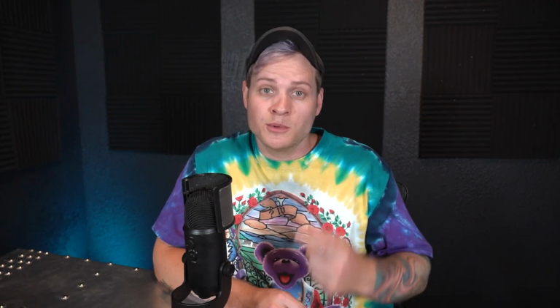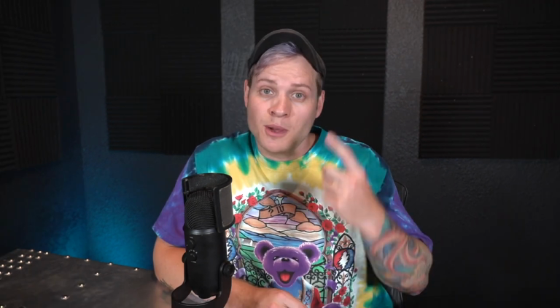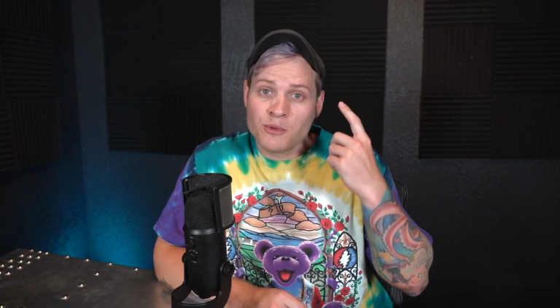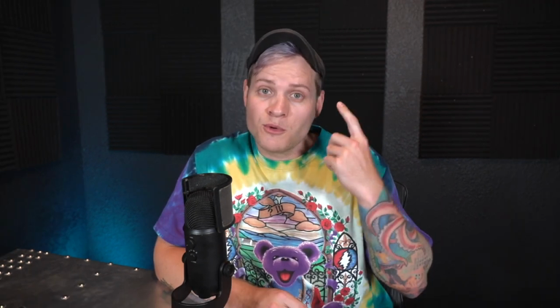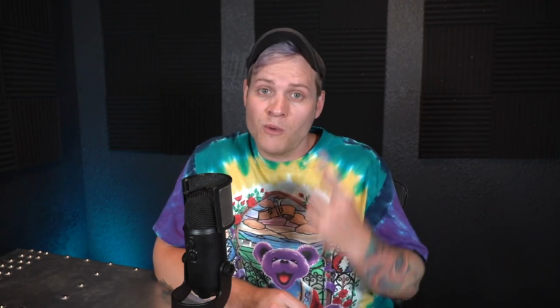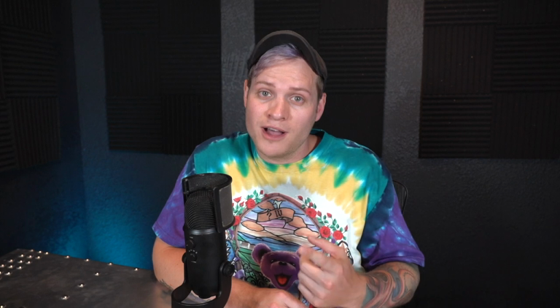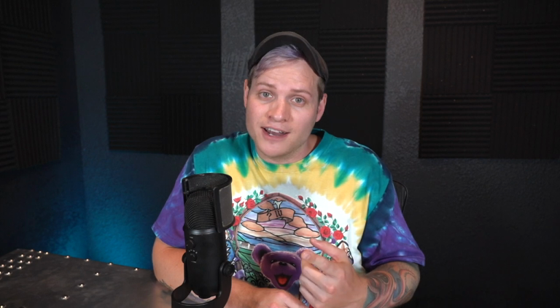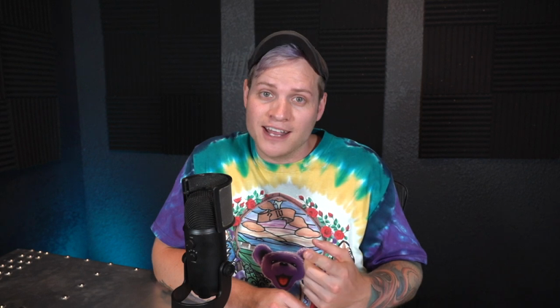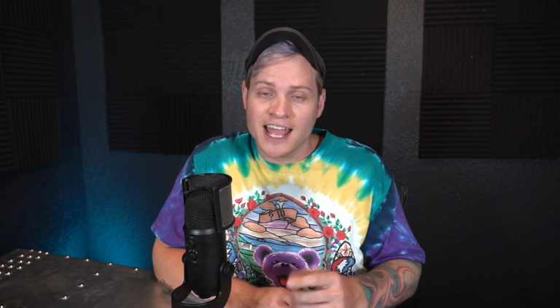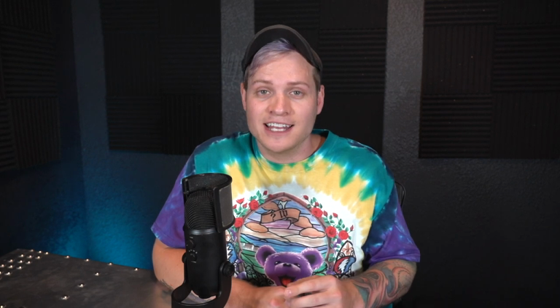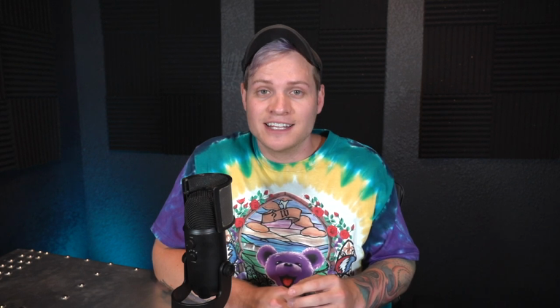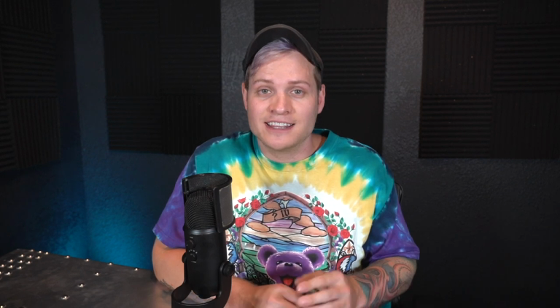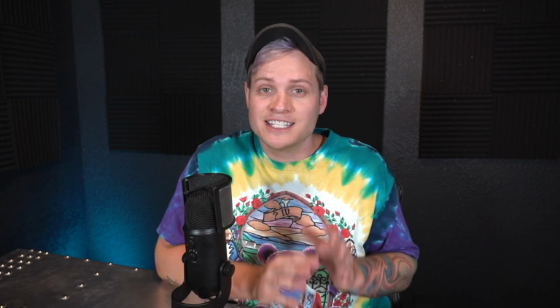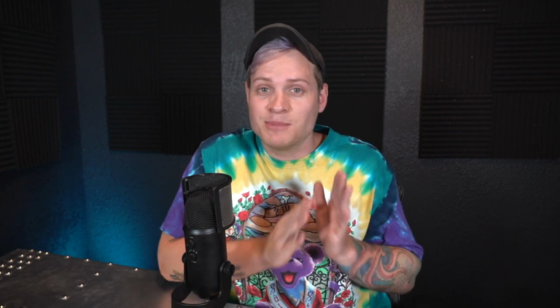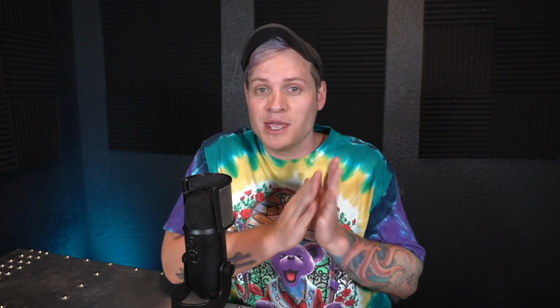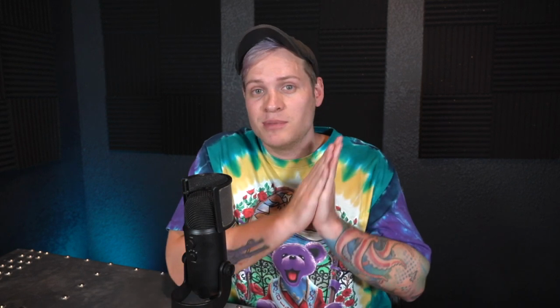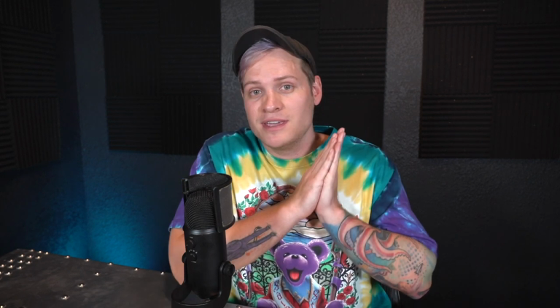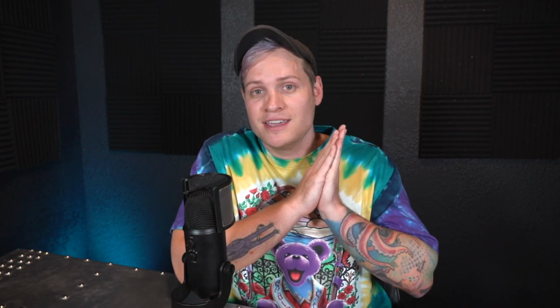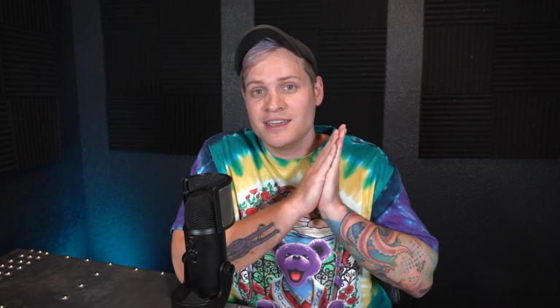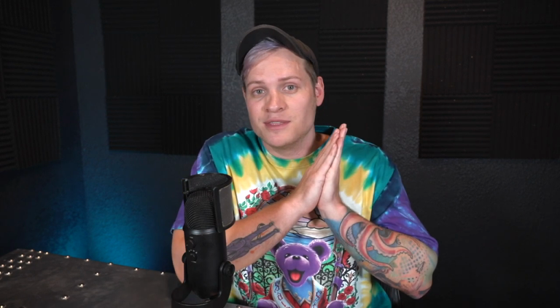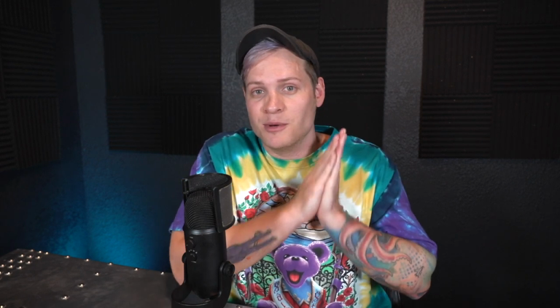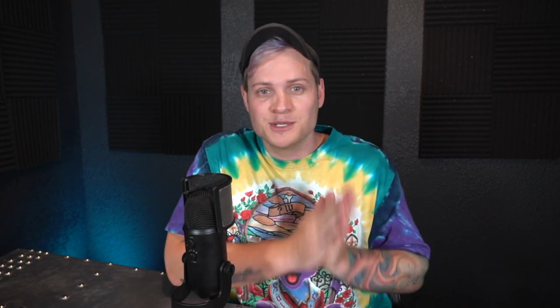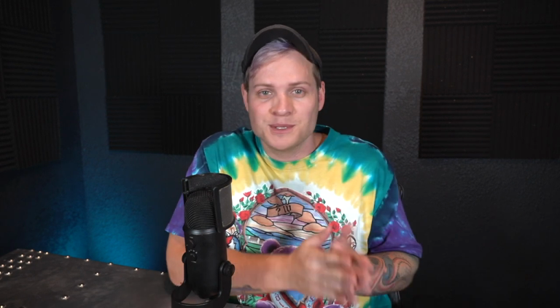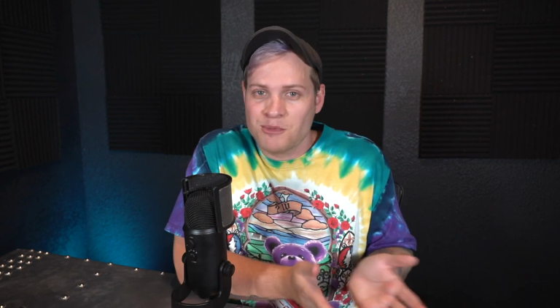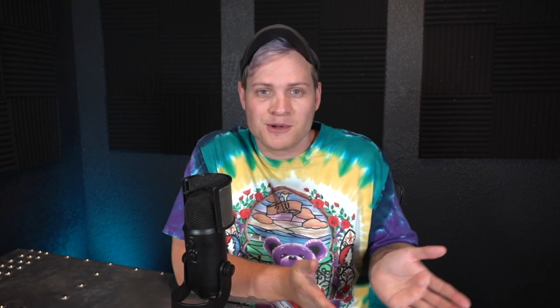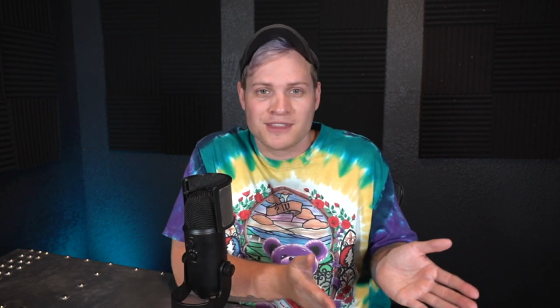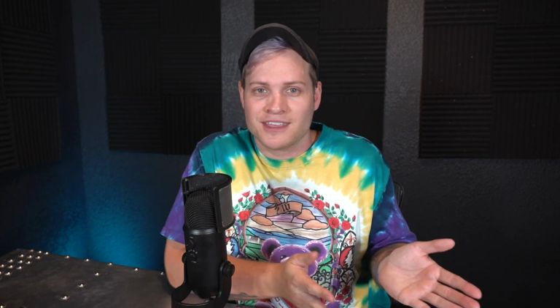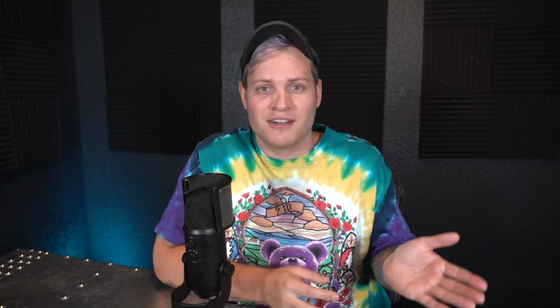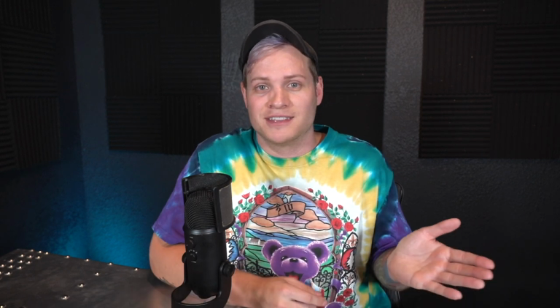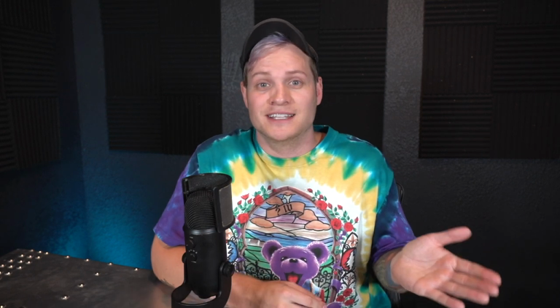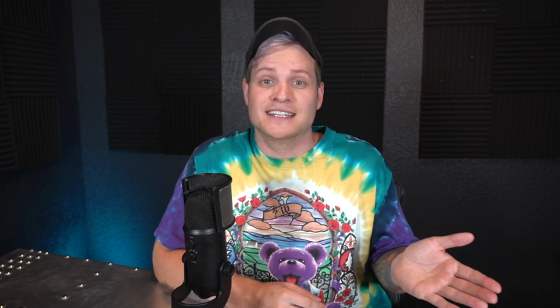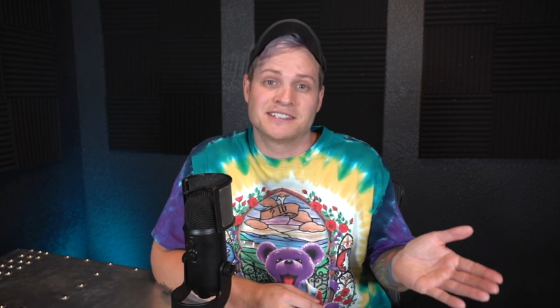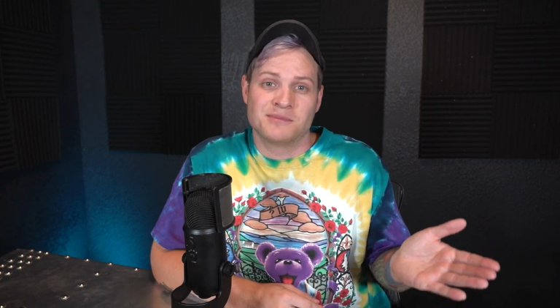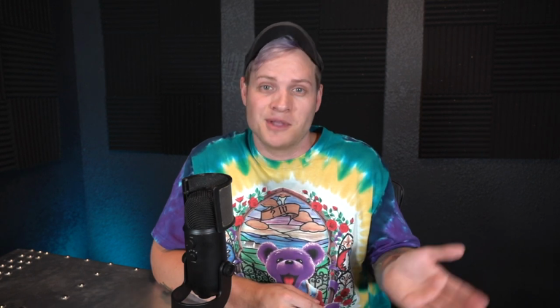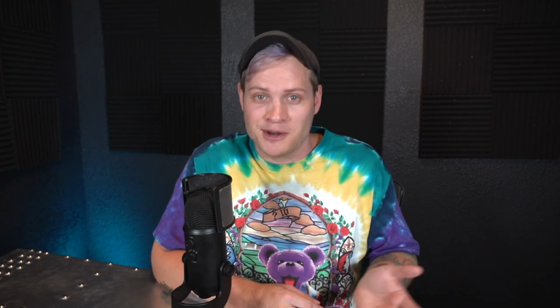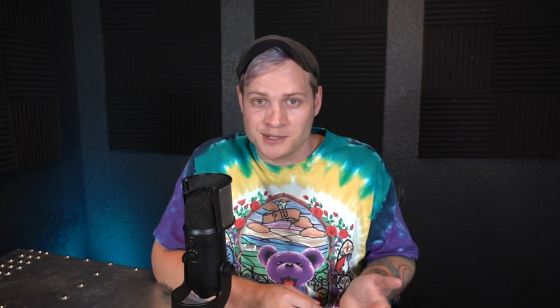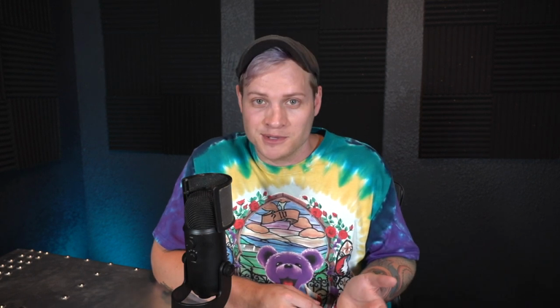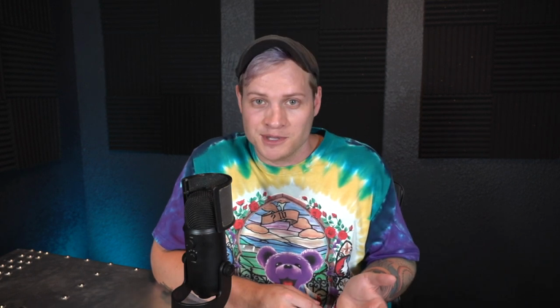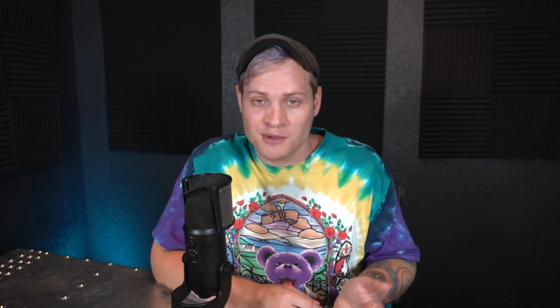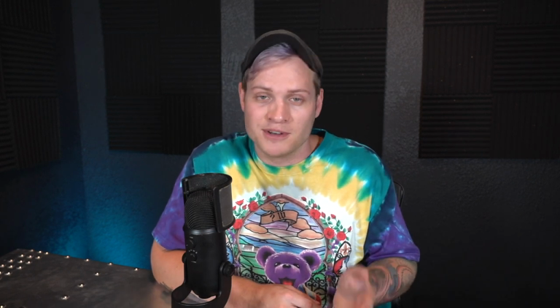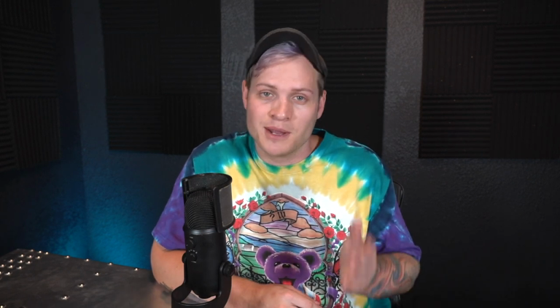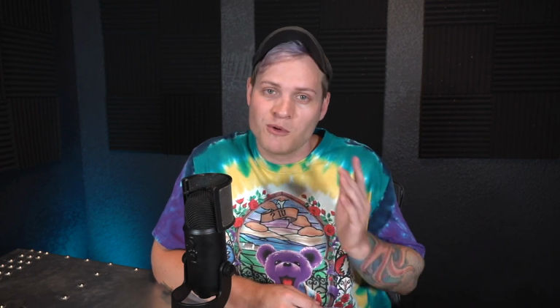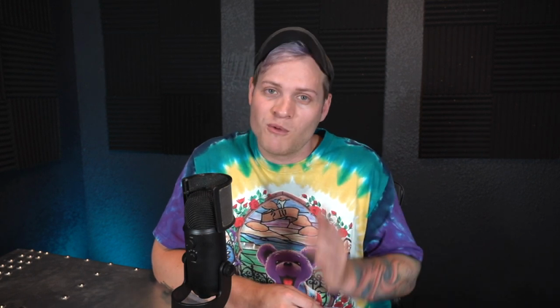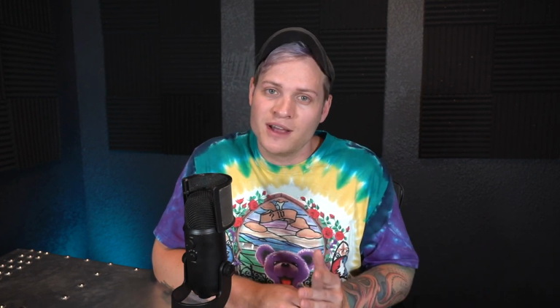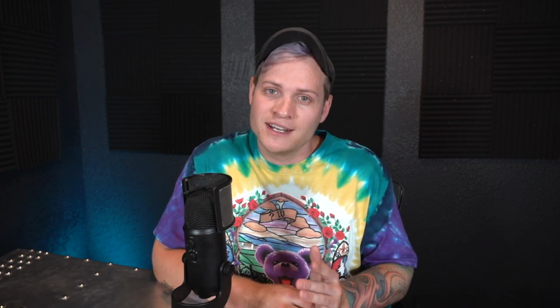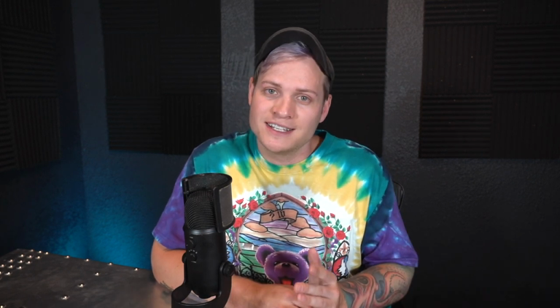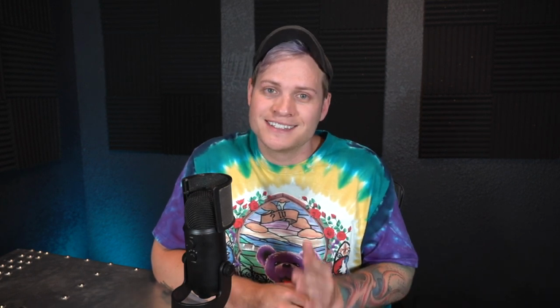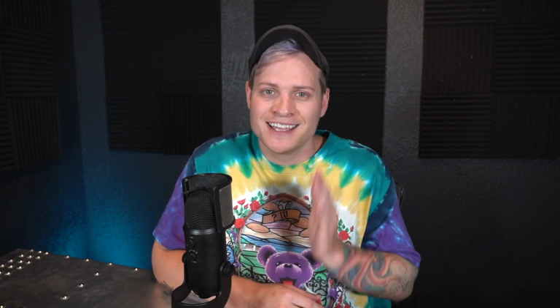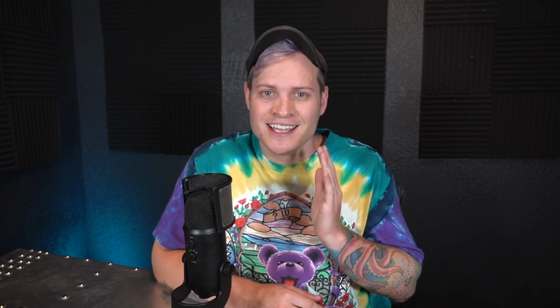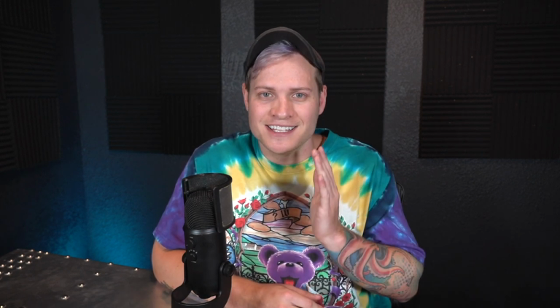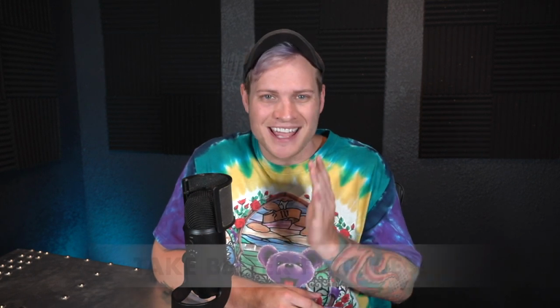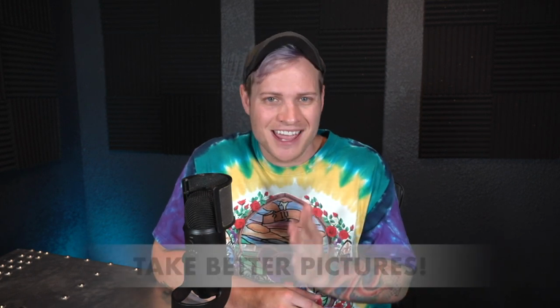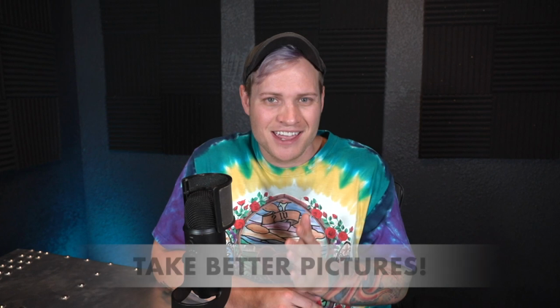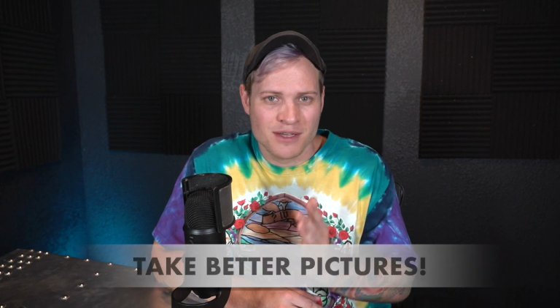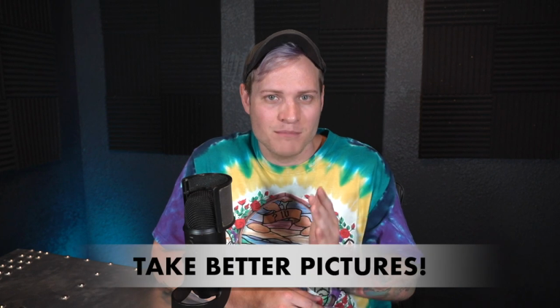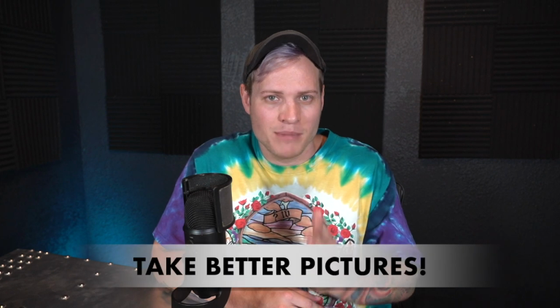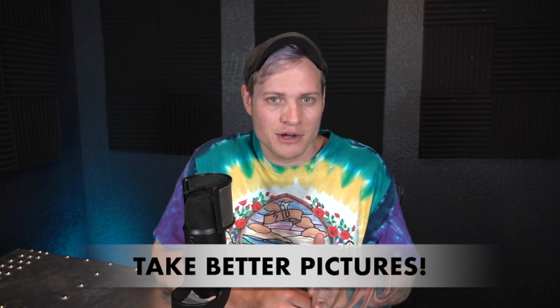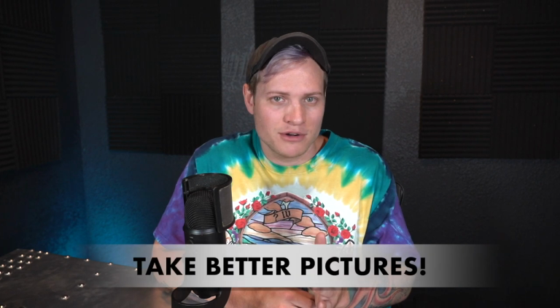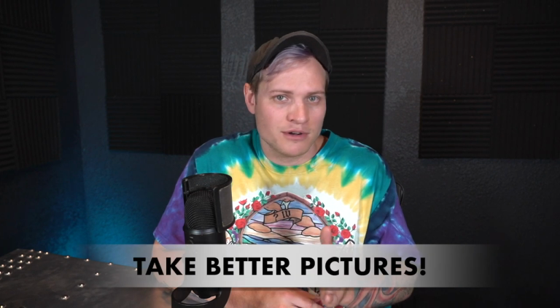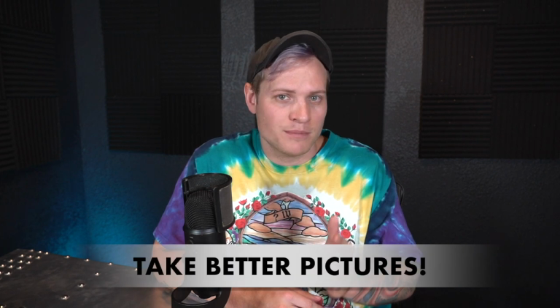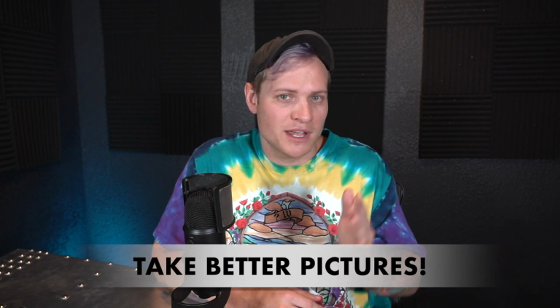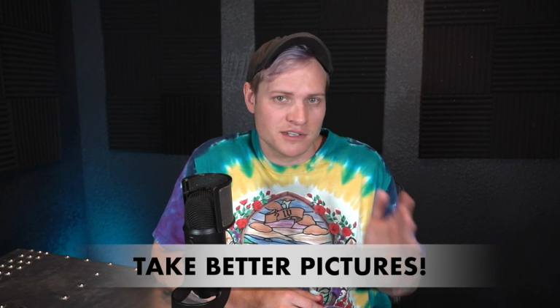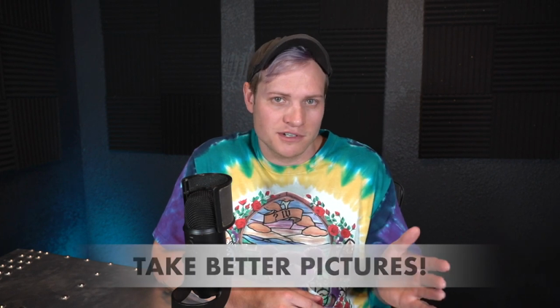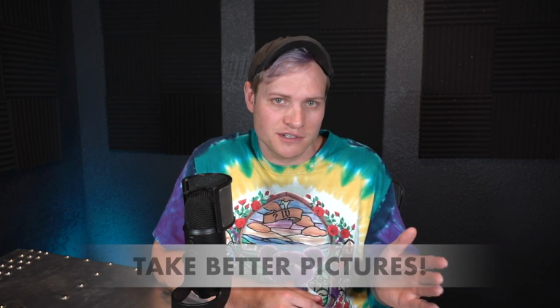So number one — and this may be the most important thing on the list, to be honest with you — number one is take better pictures.